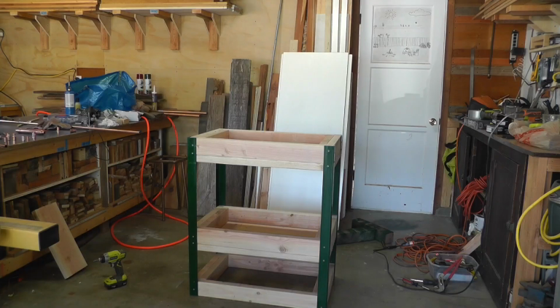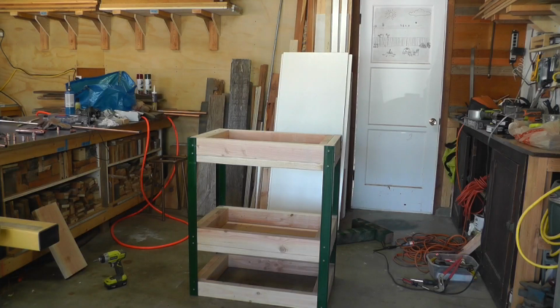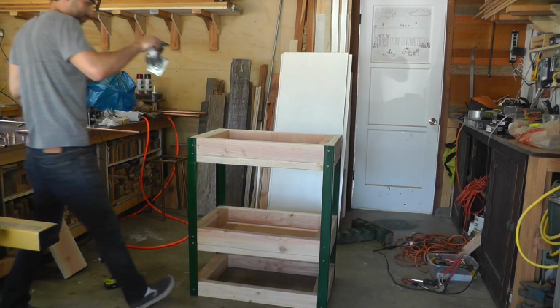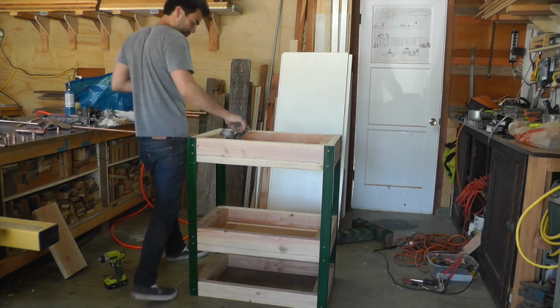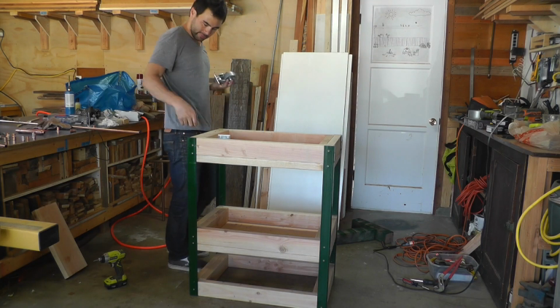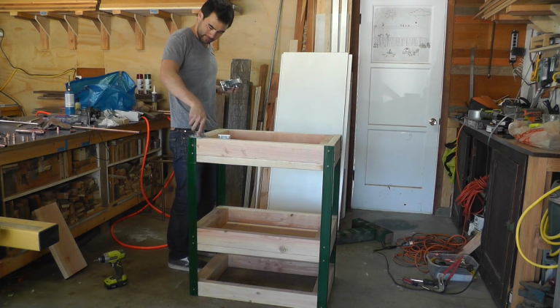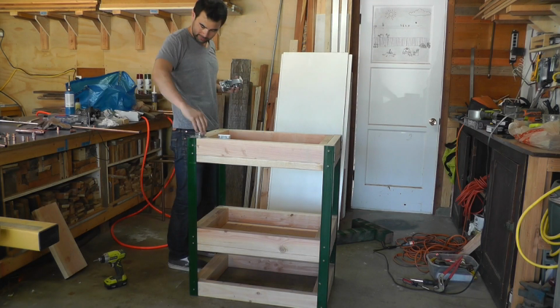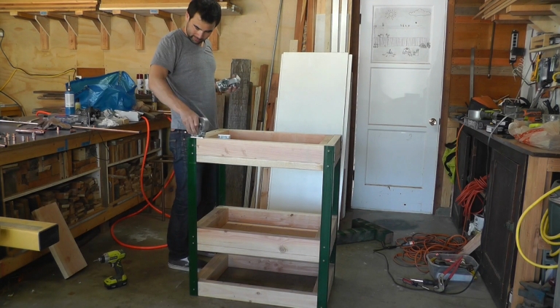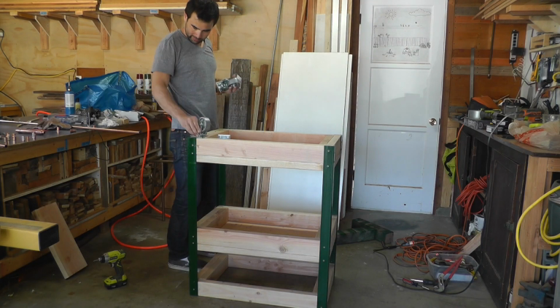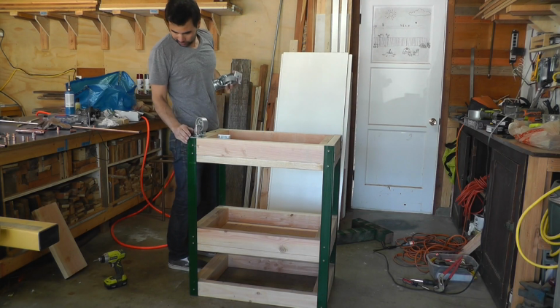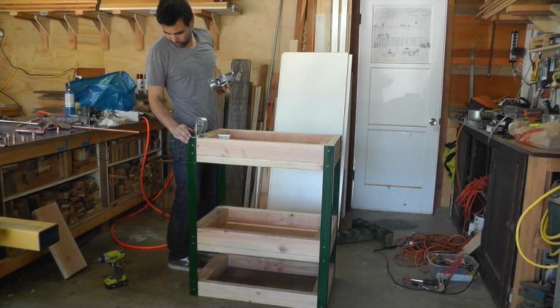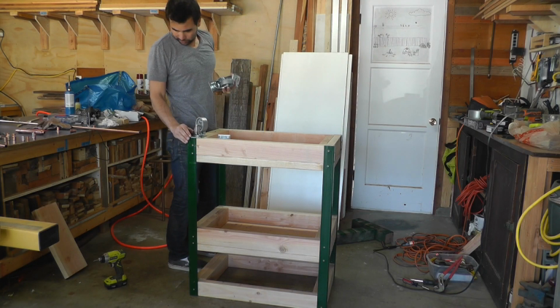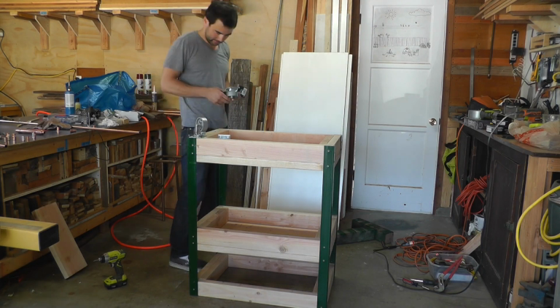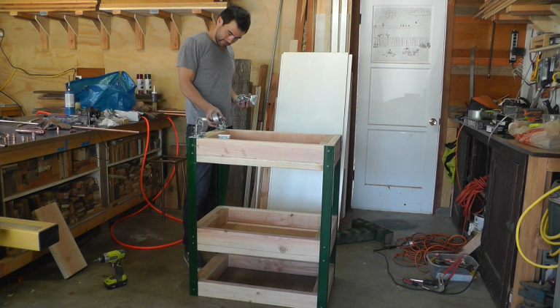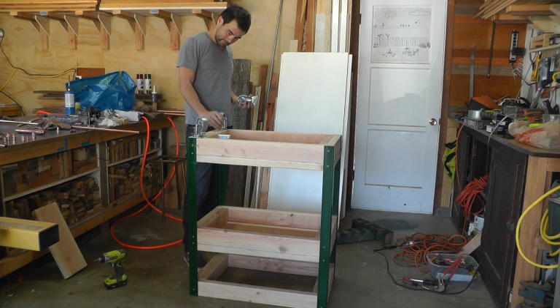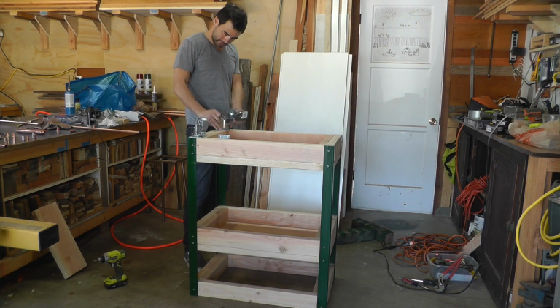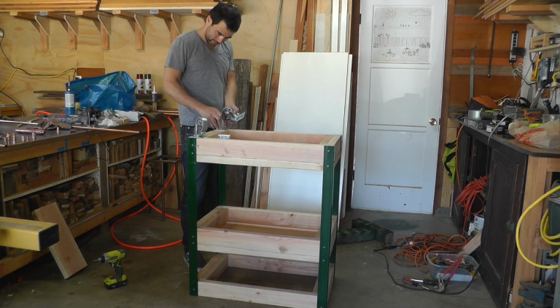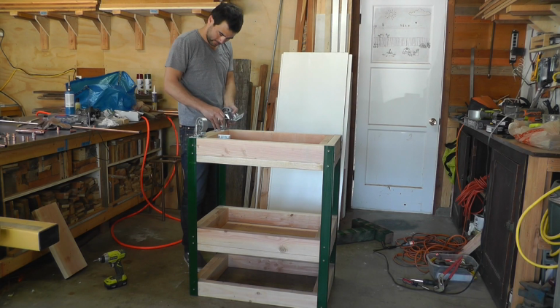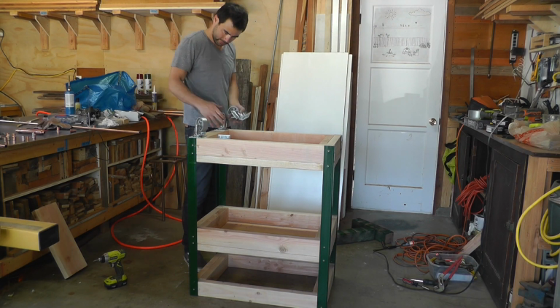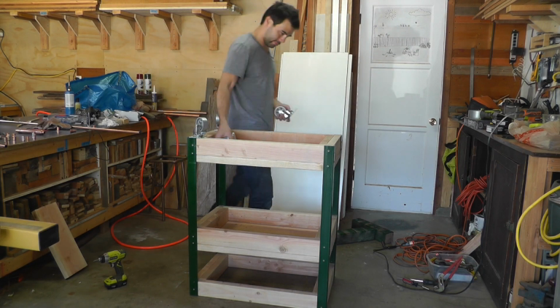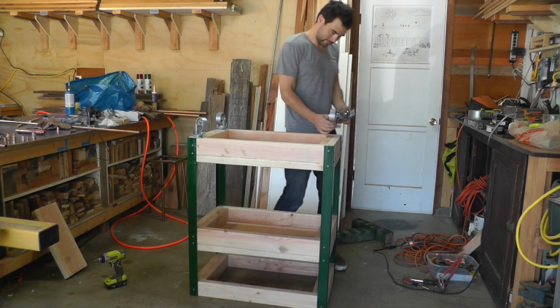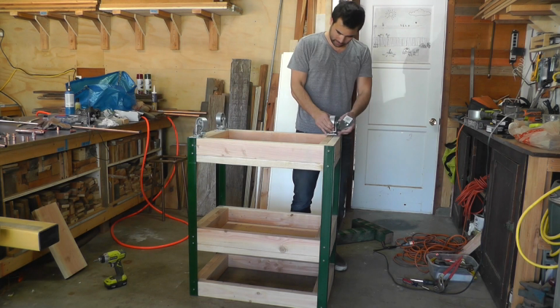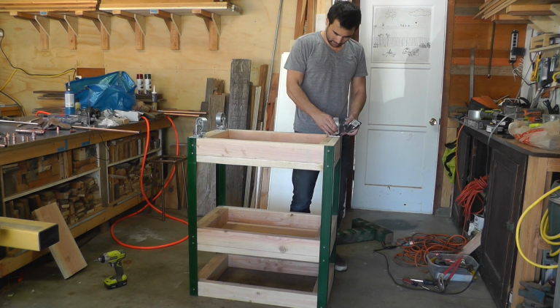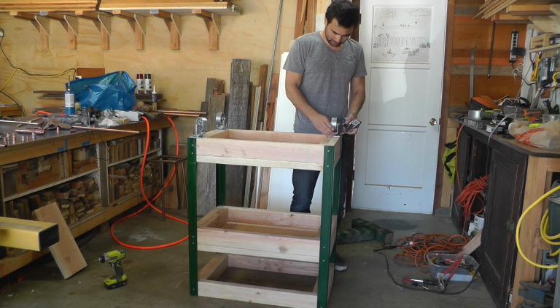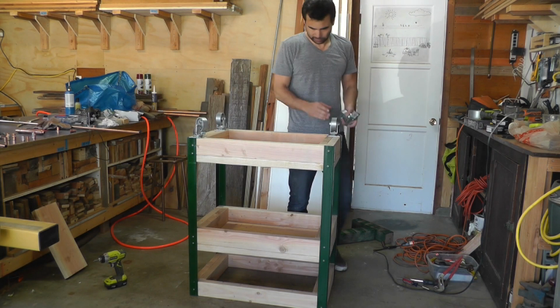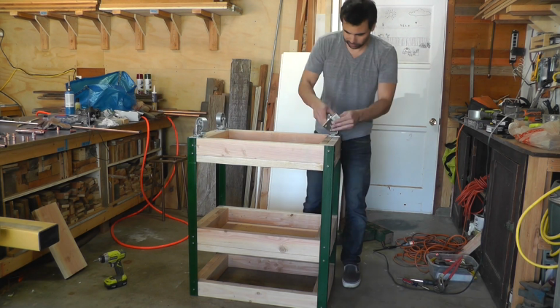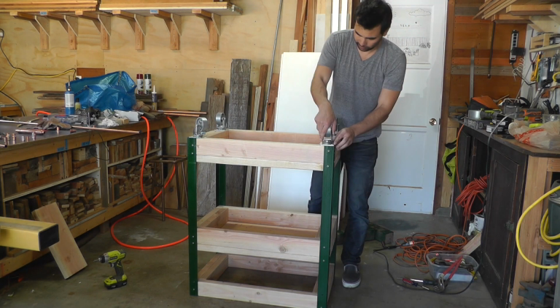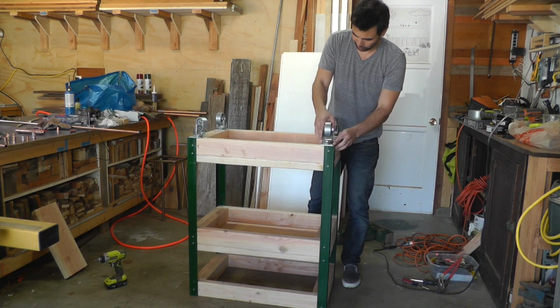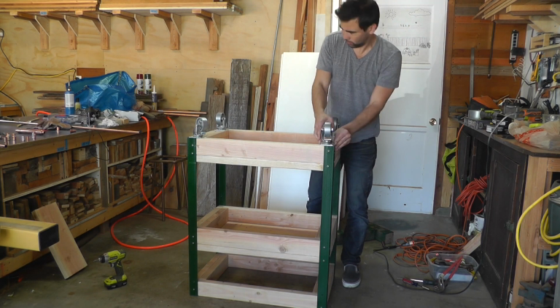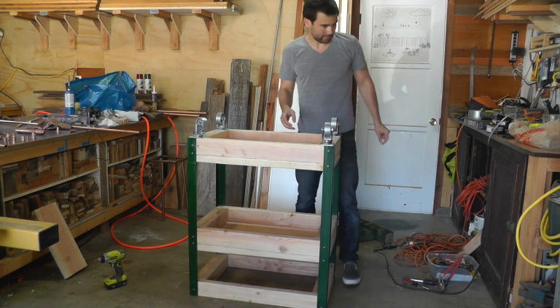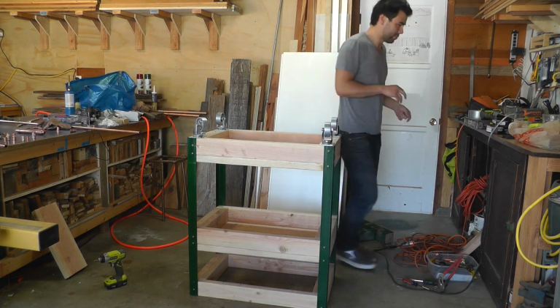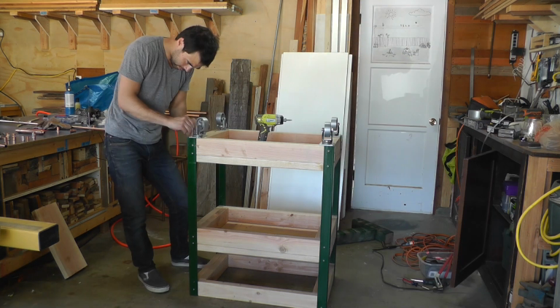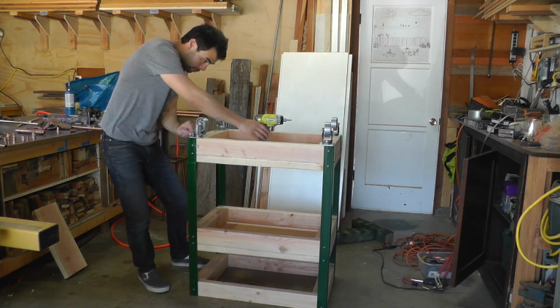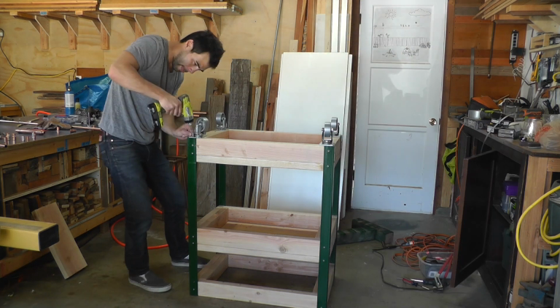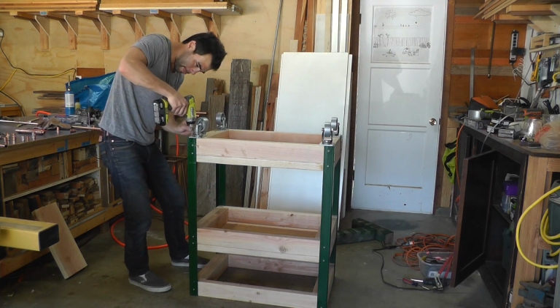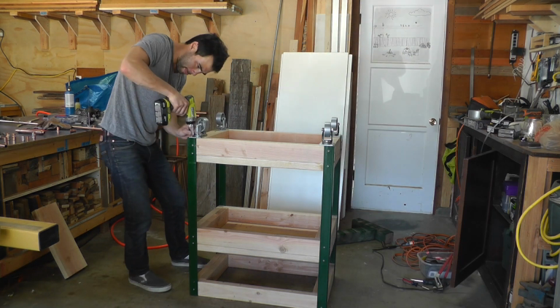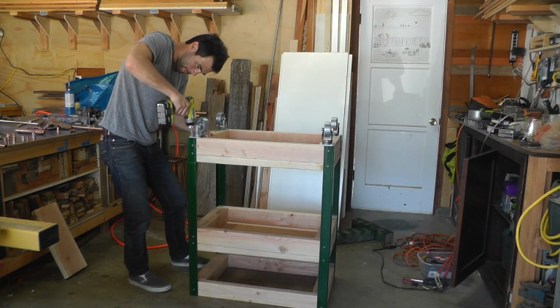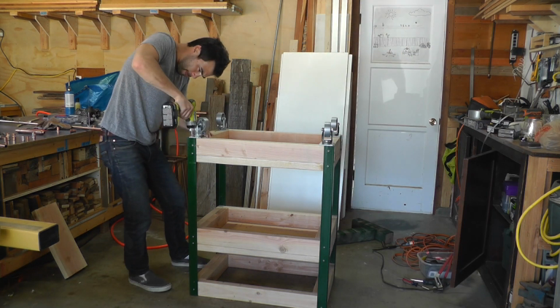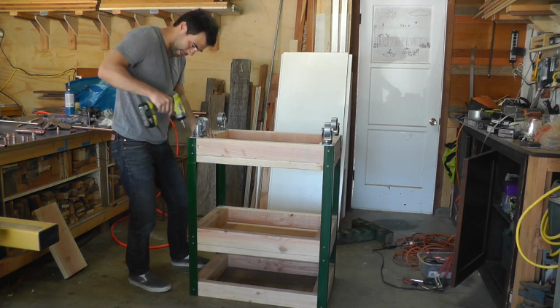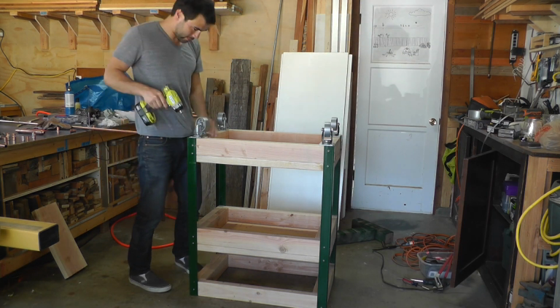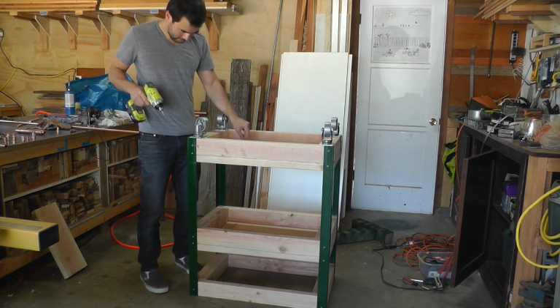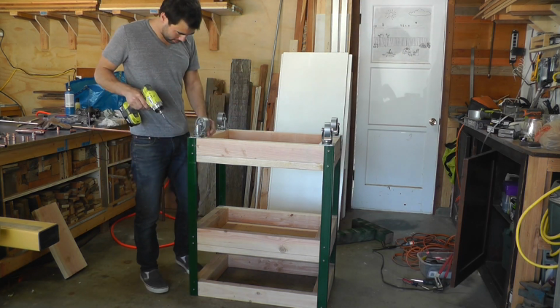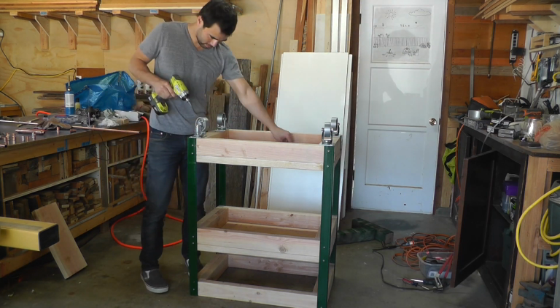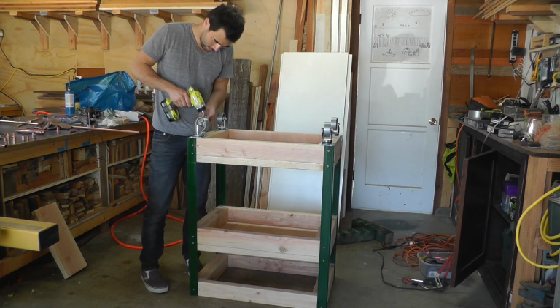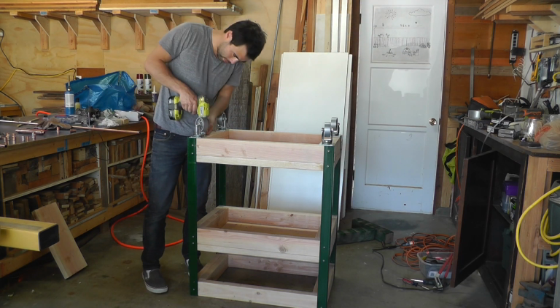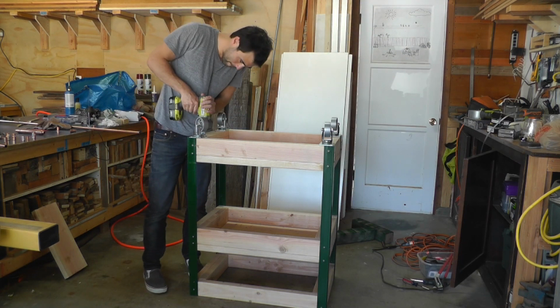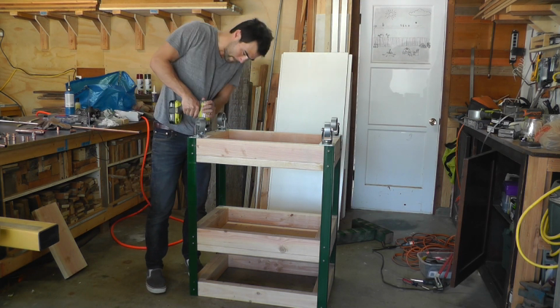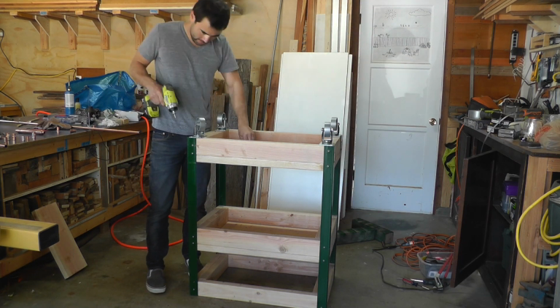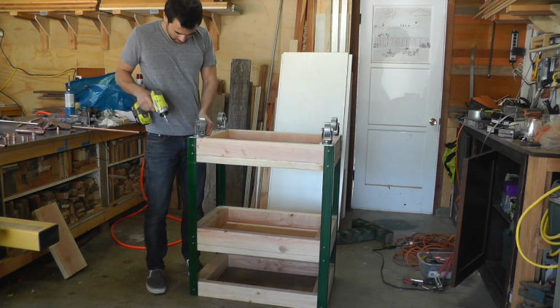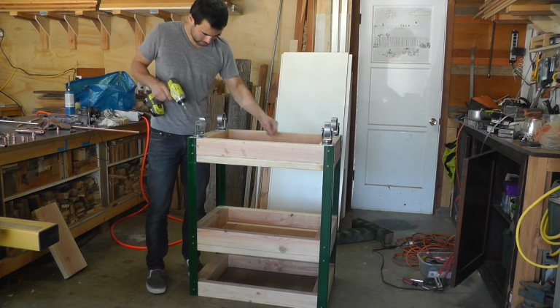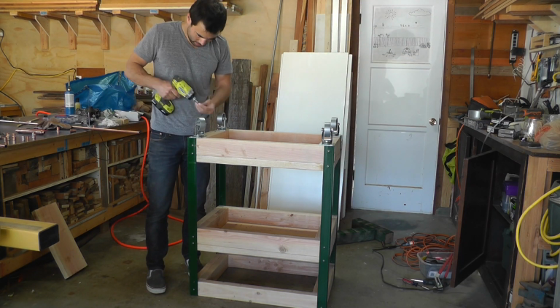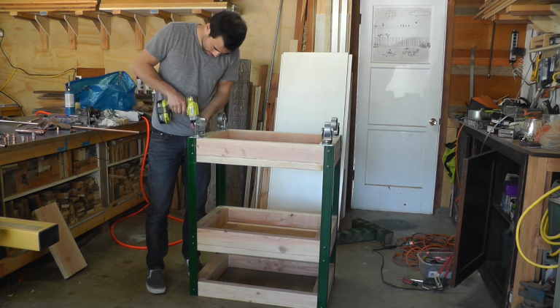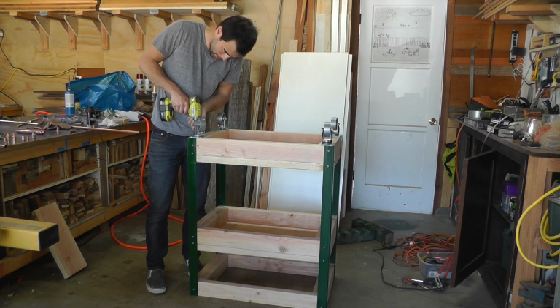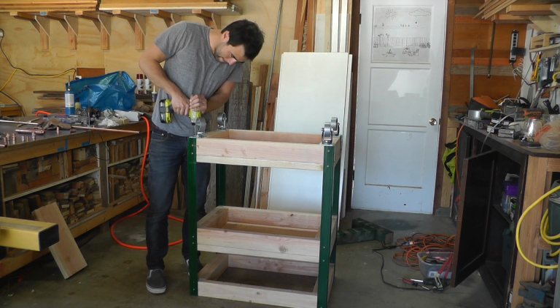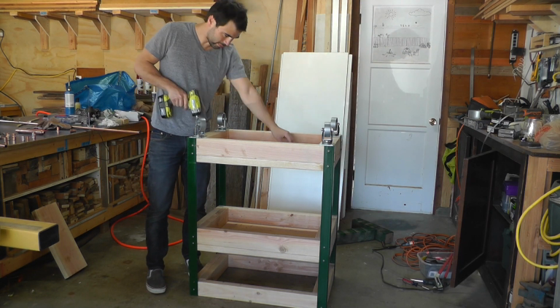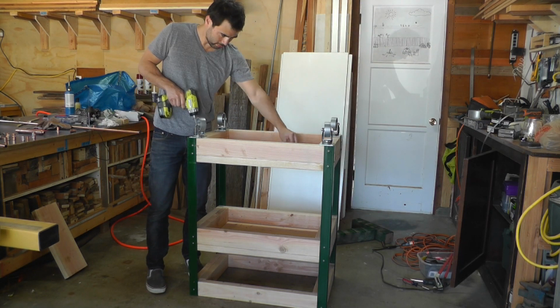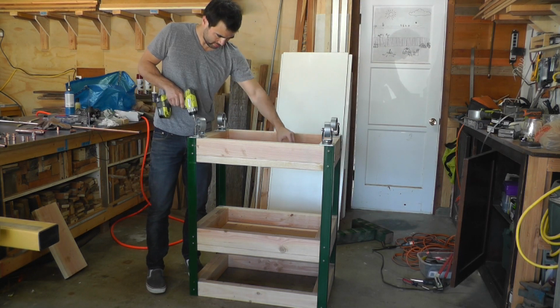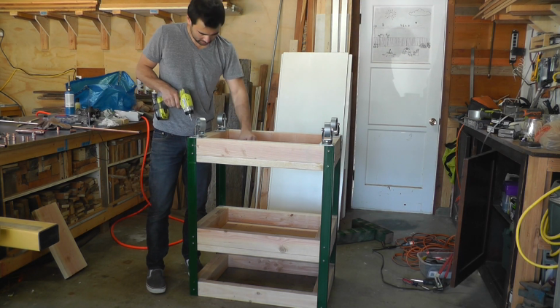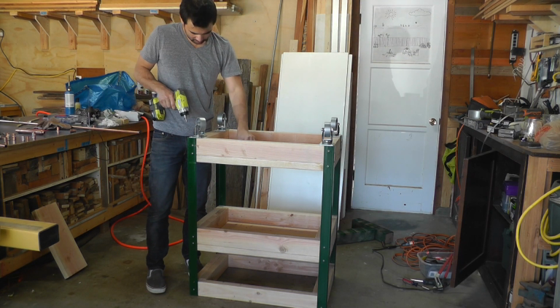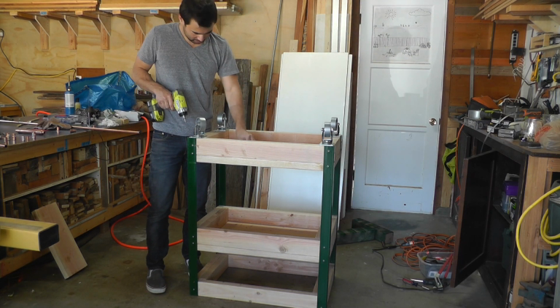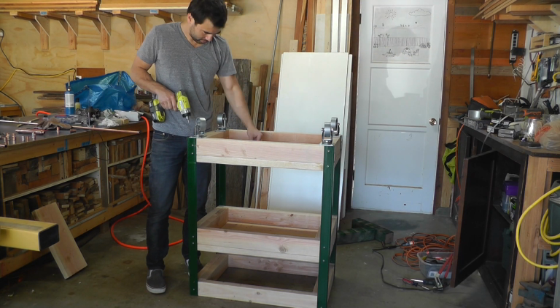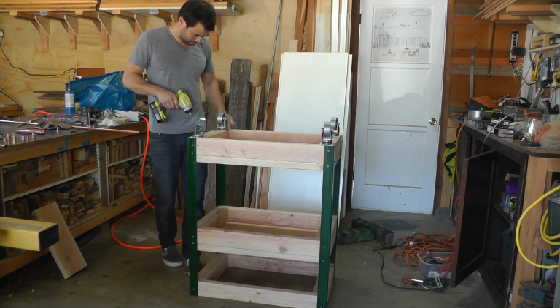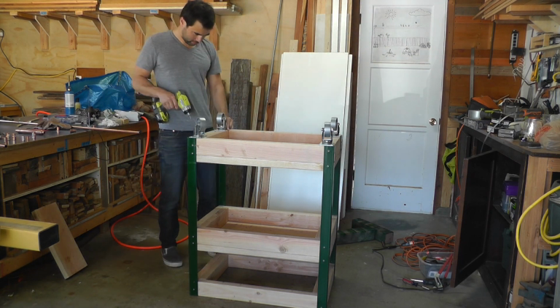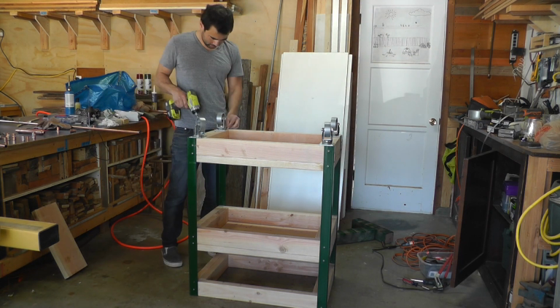Once all the angle irons are on, I can flip the cart over upside down and add on the wheels. I'm just using heavy duty steel casters.